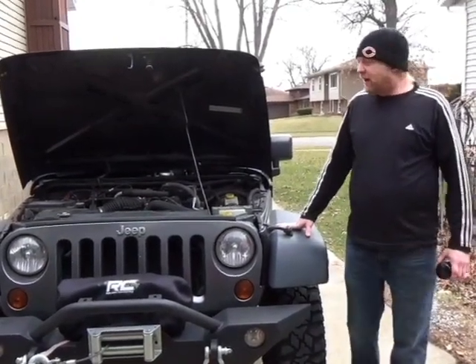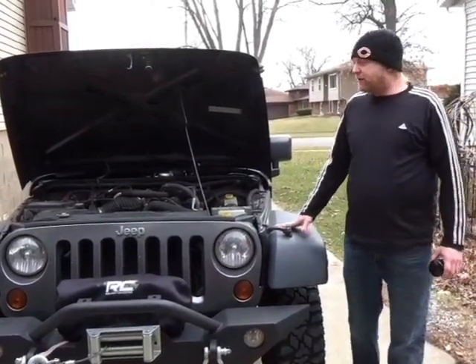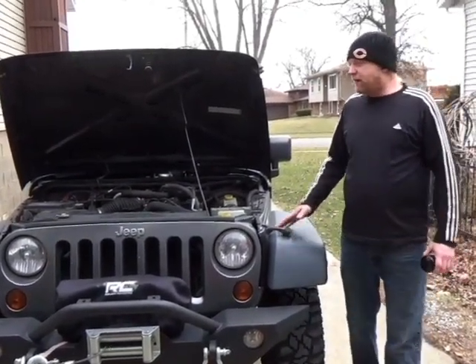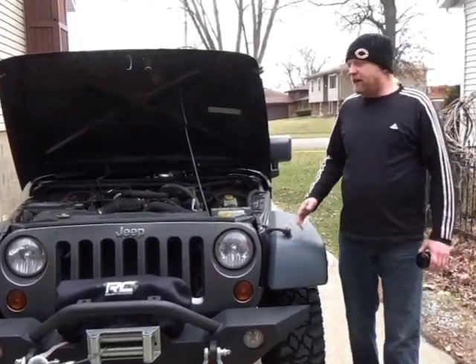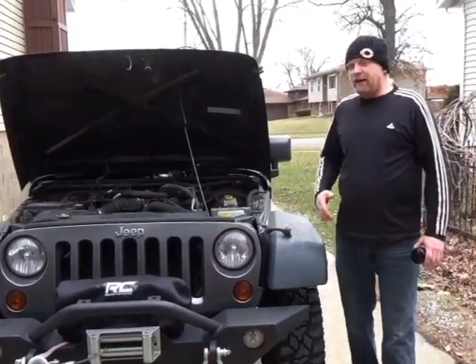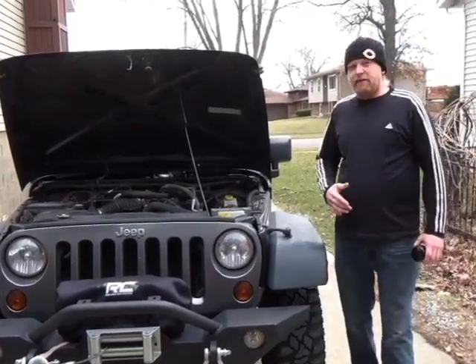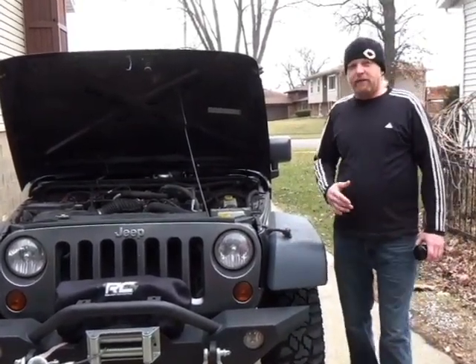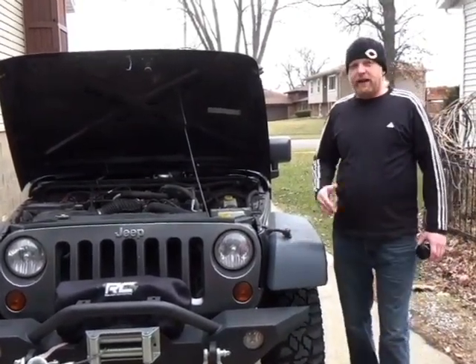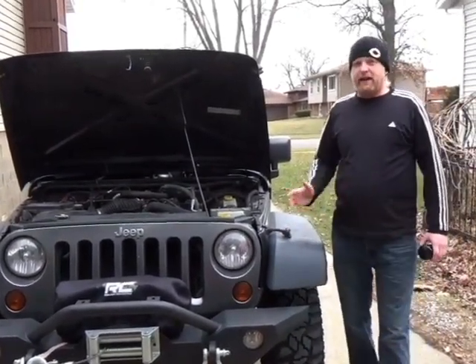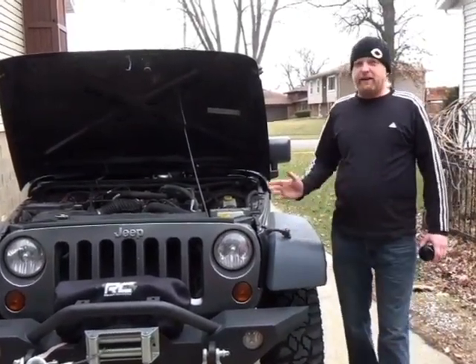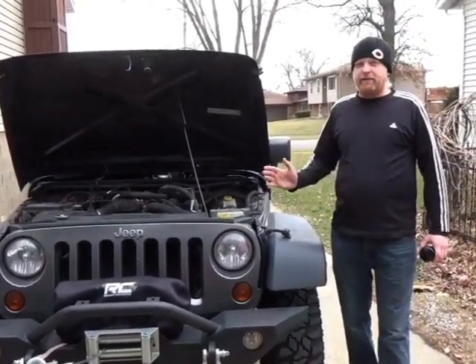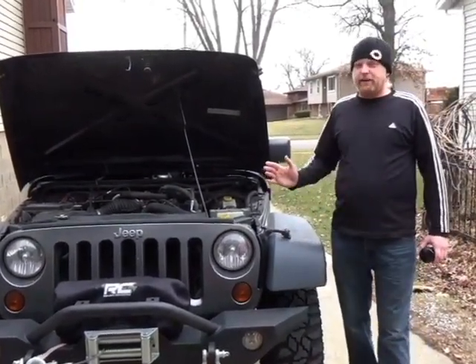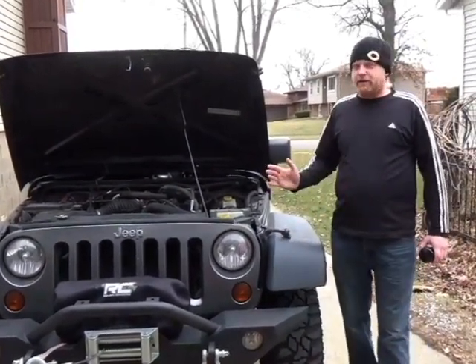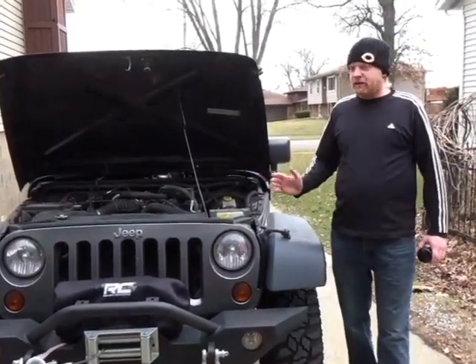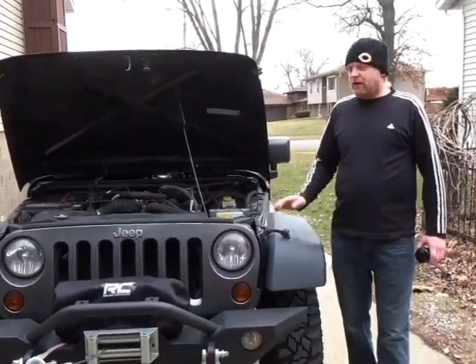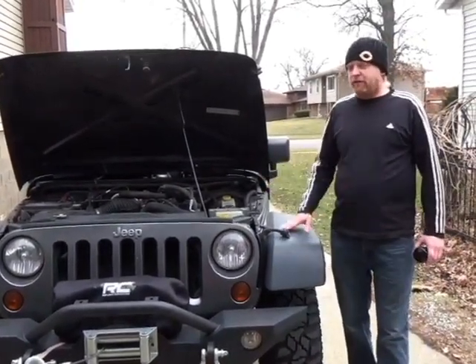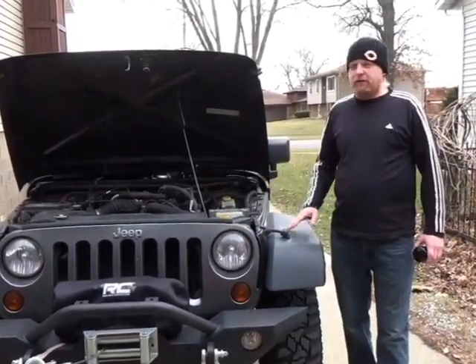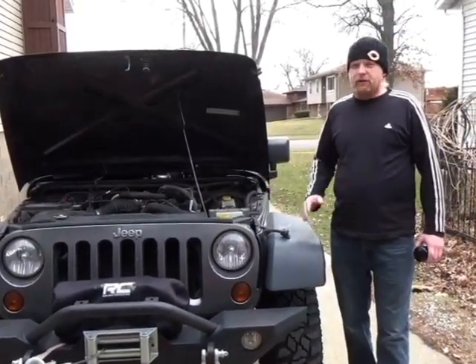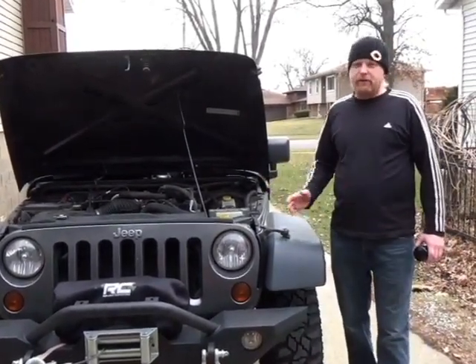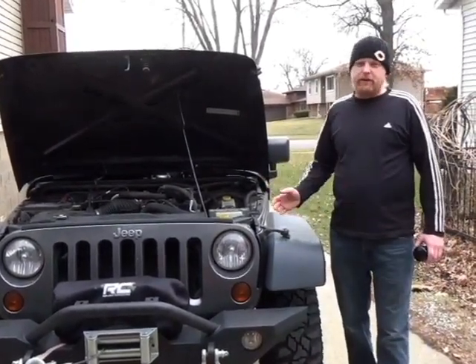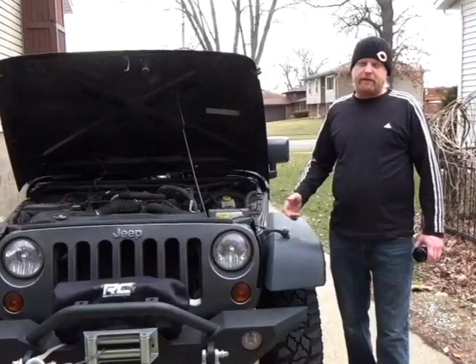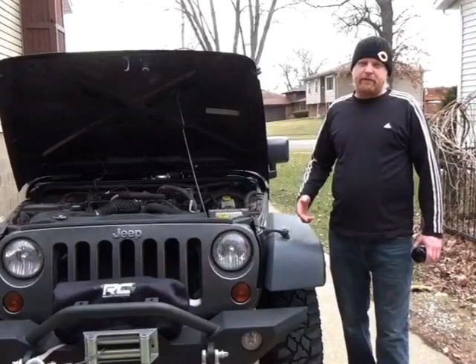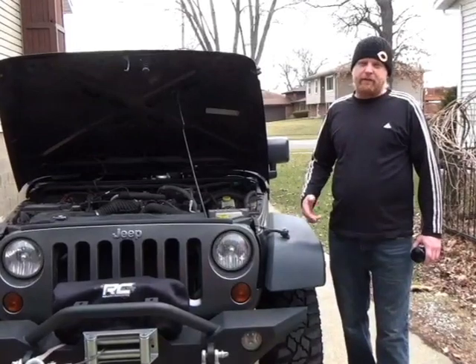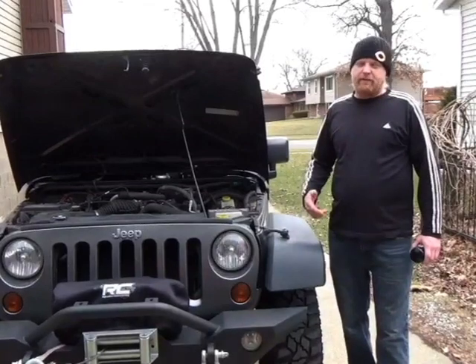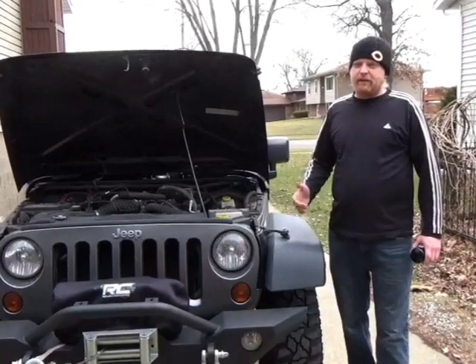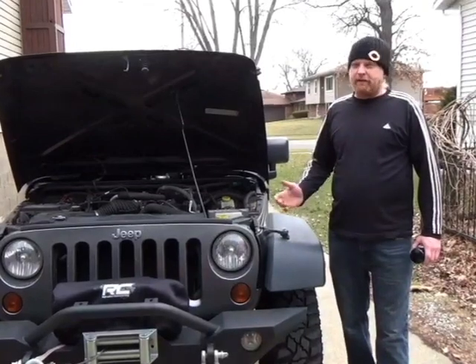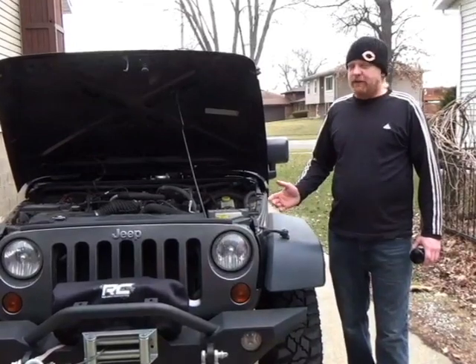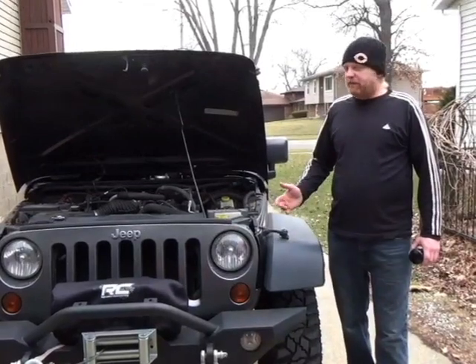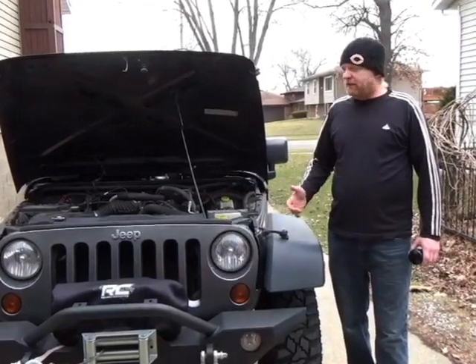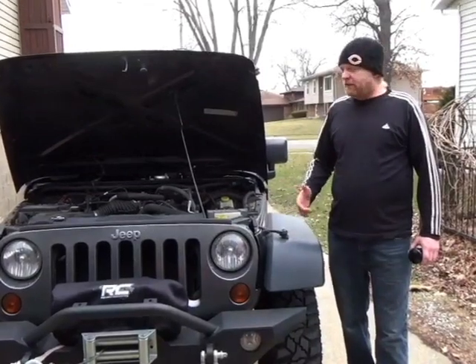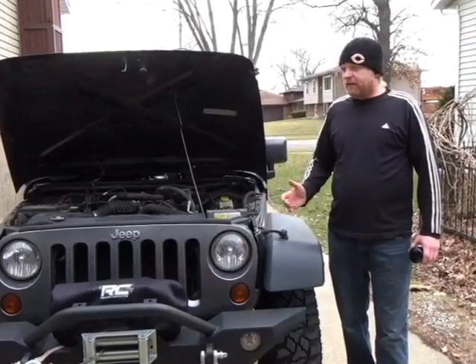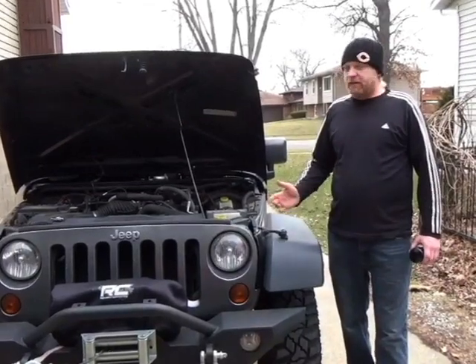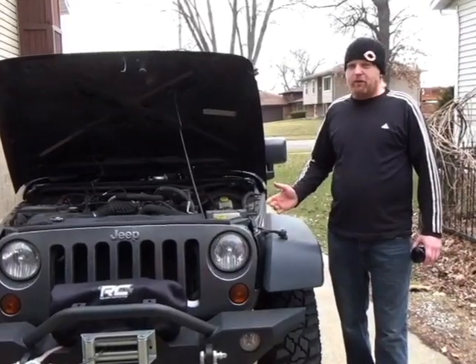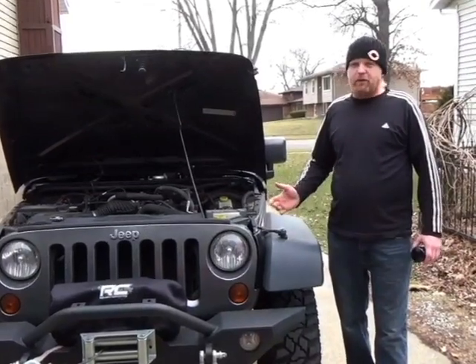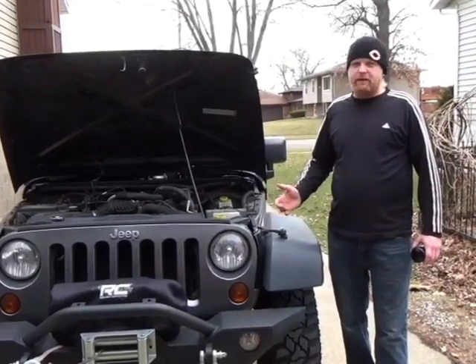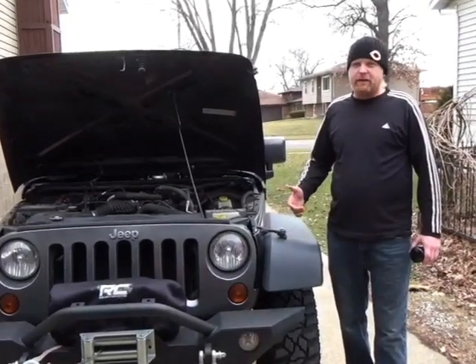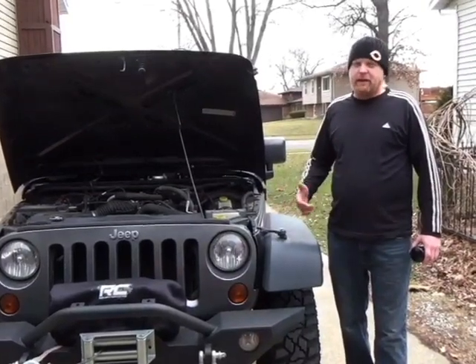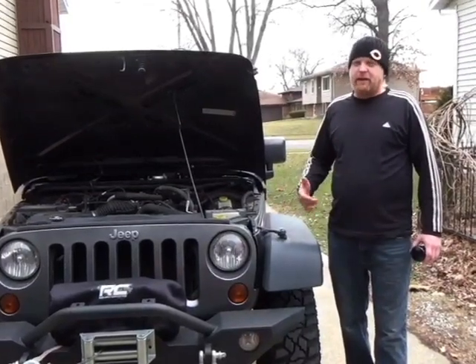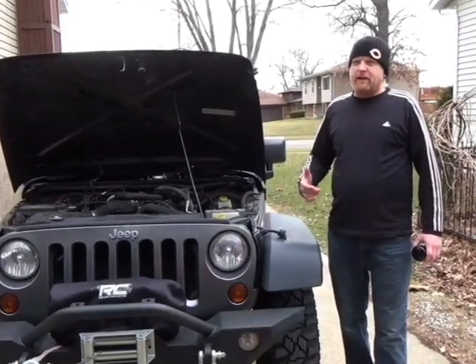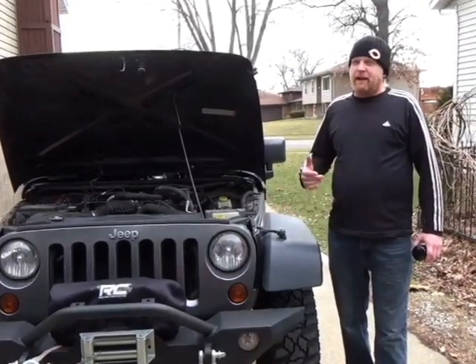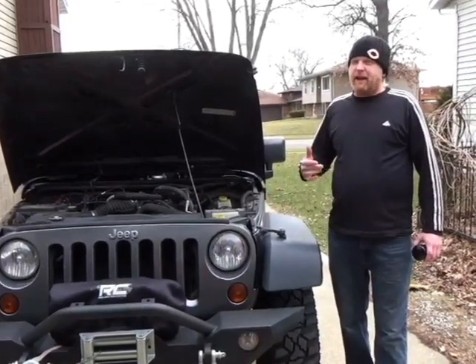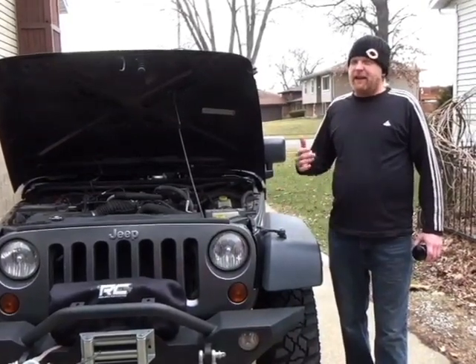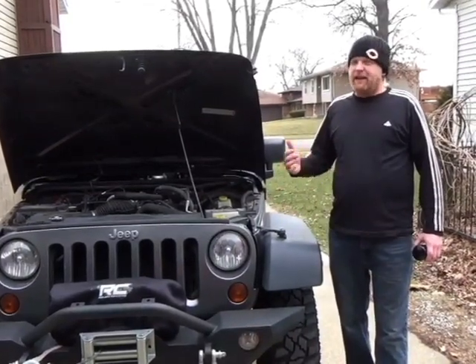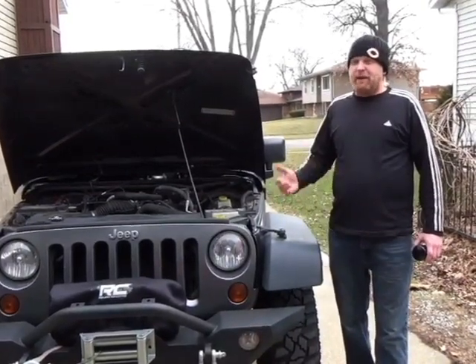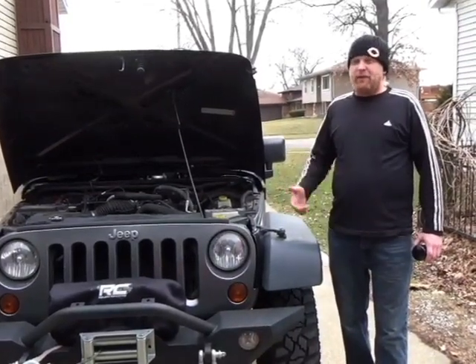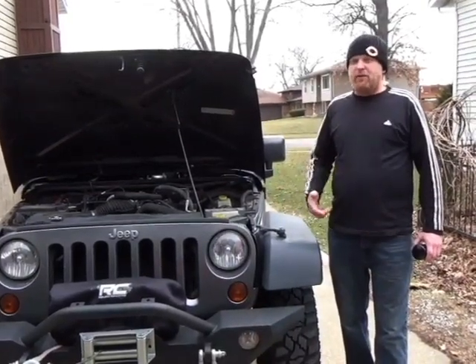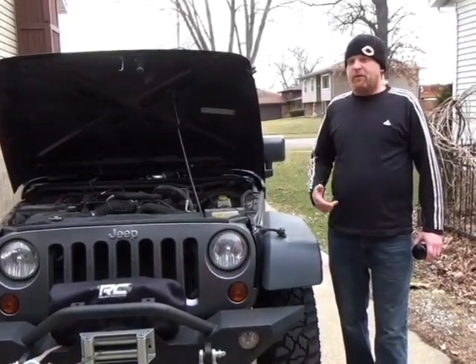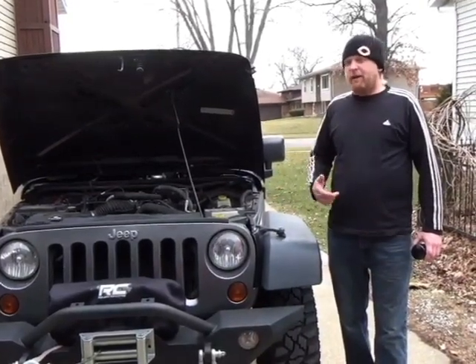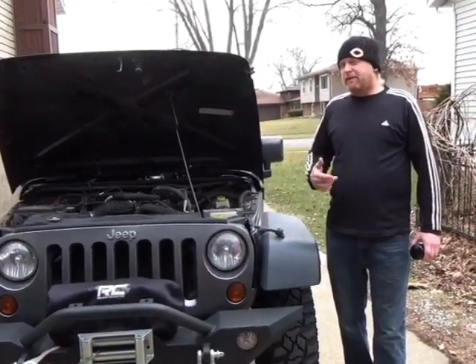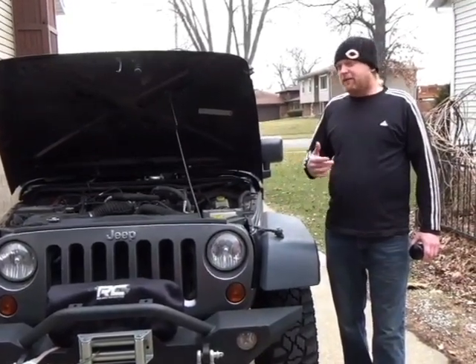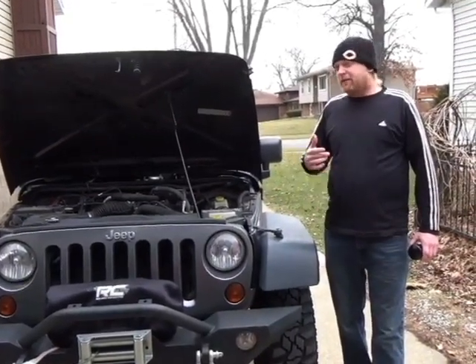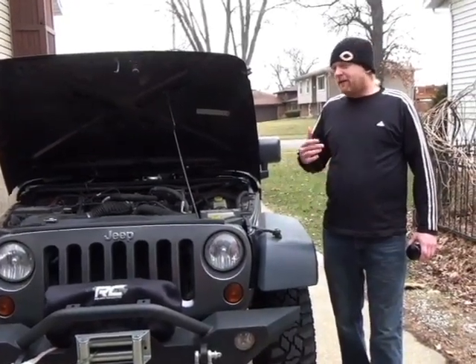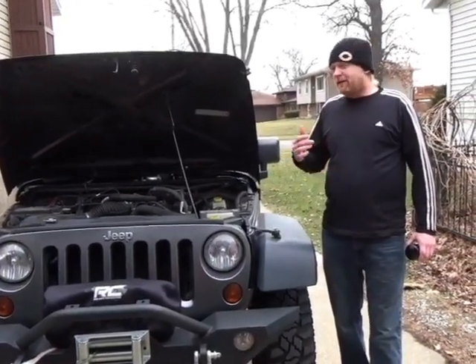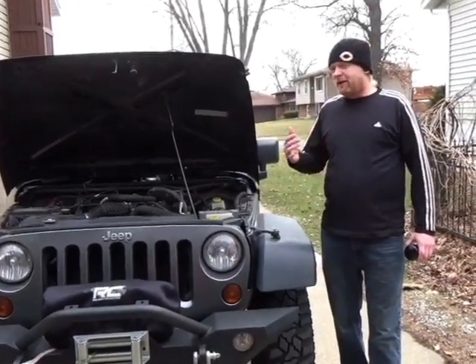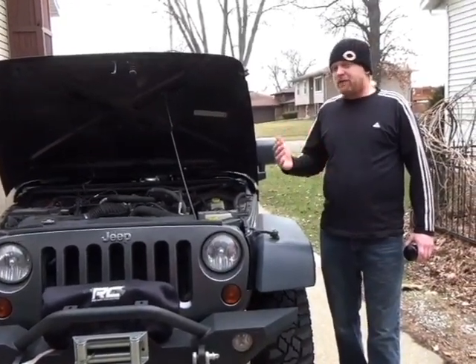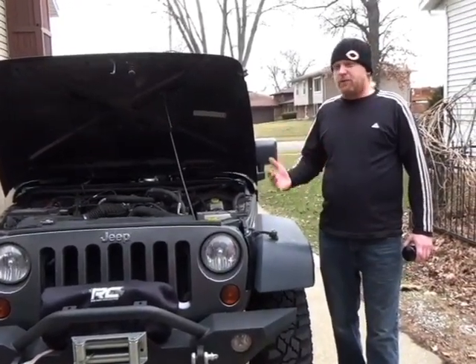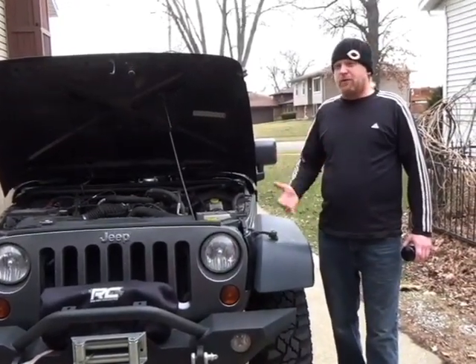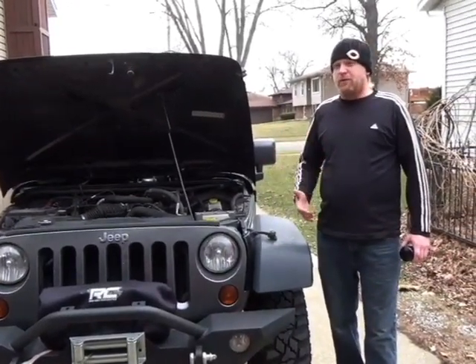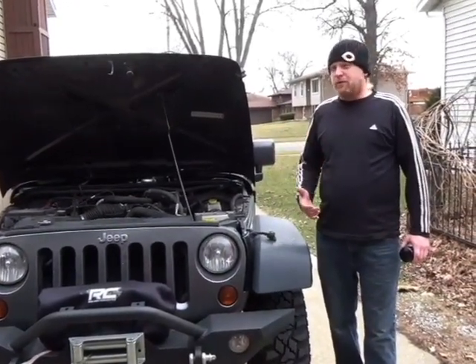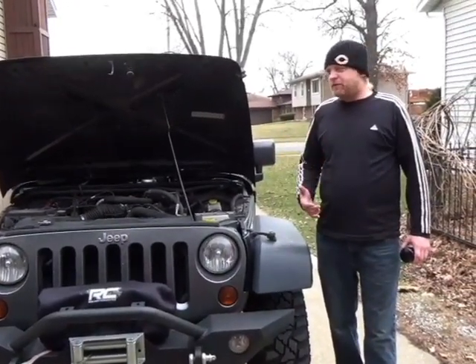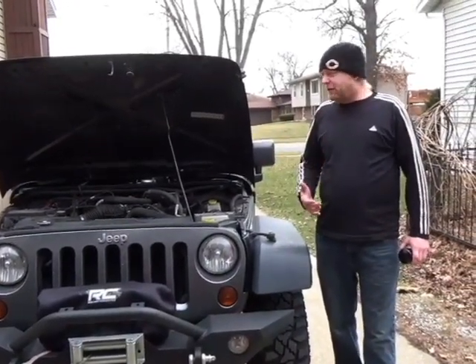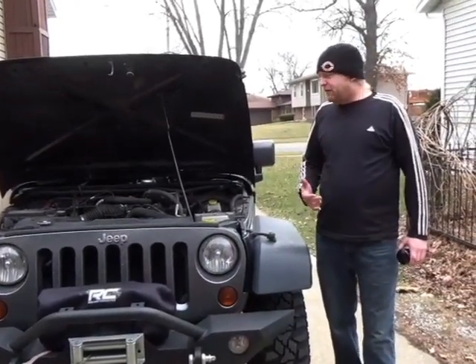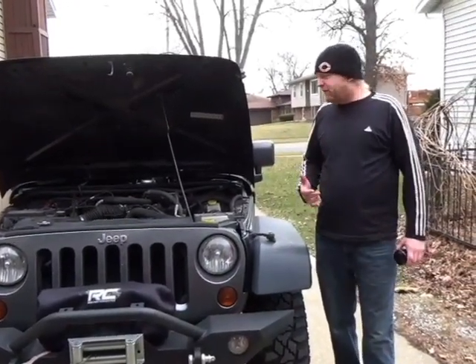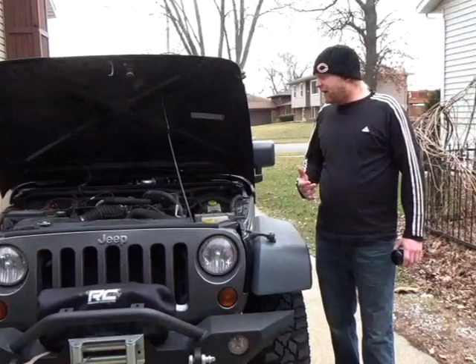This drove me nuts. I tried every additive on the shelf — Lucas, Slick 50 — nothing worked. I emailed Chrysler, I talked to a local machine shop.